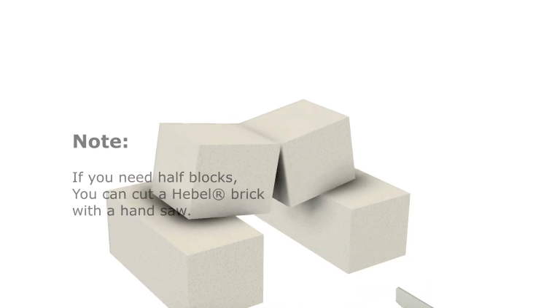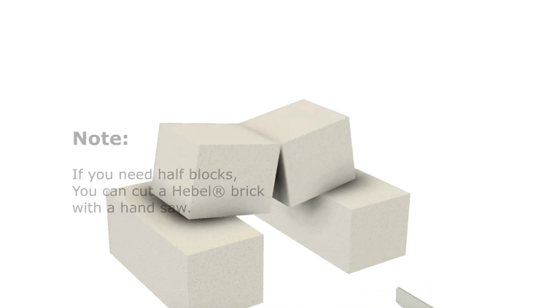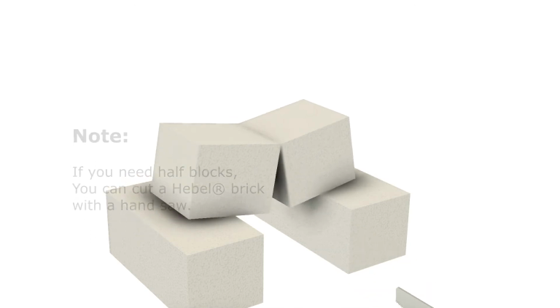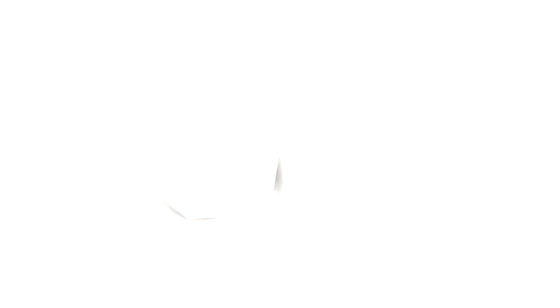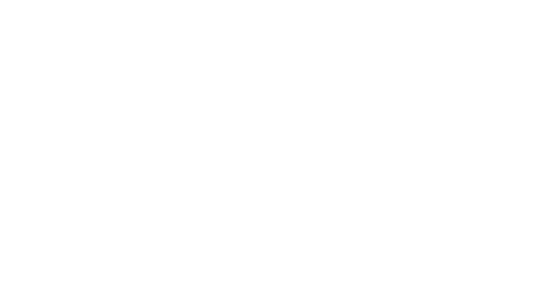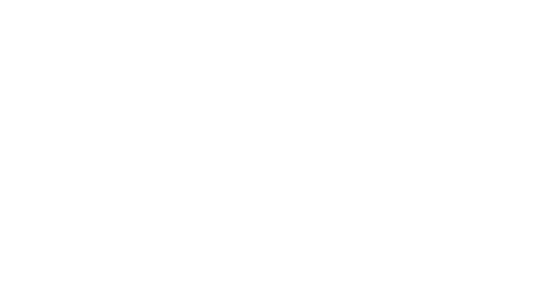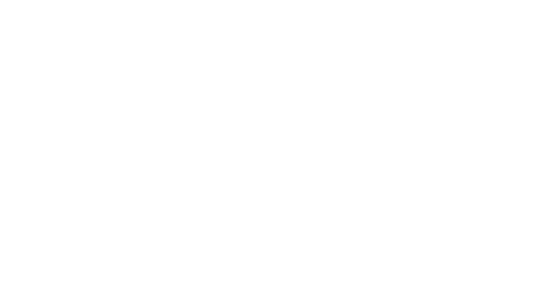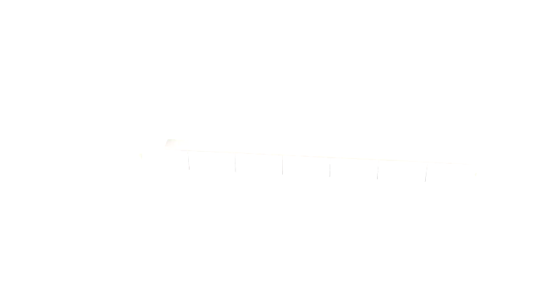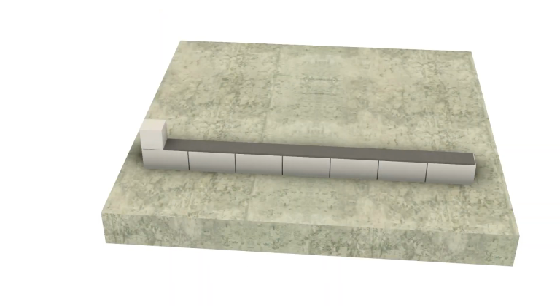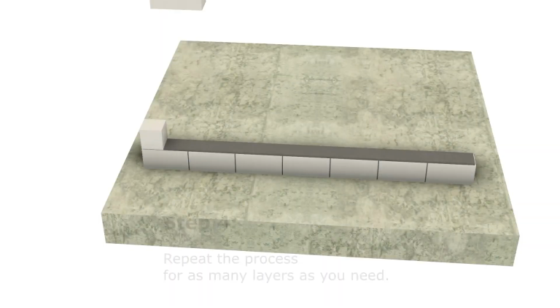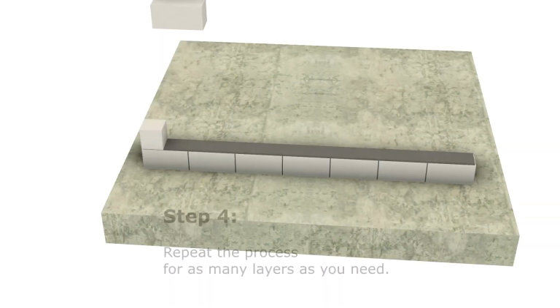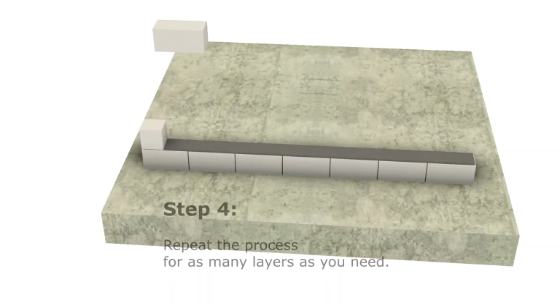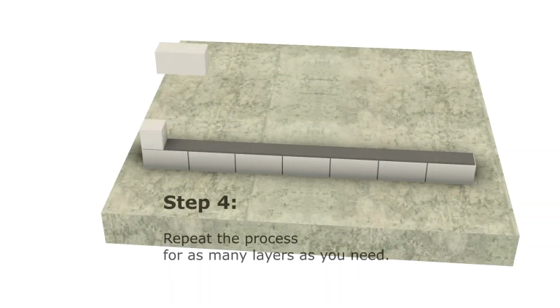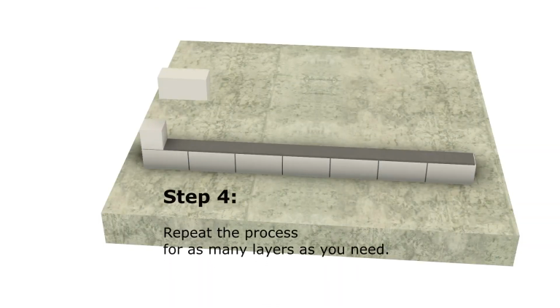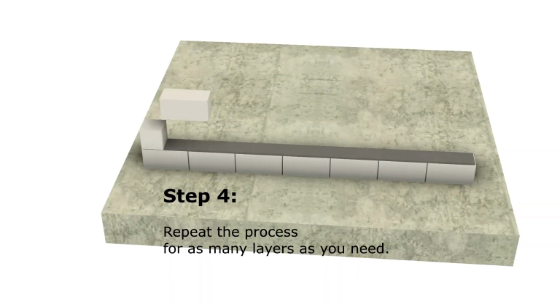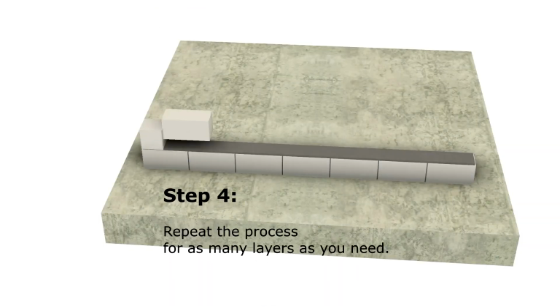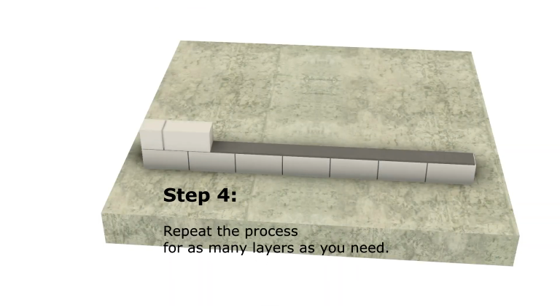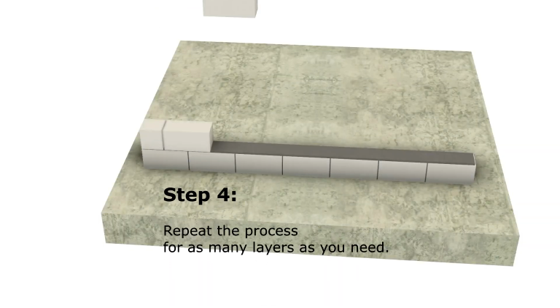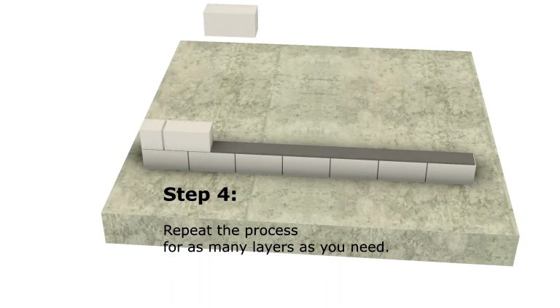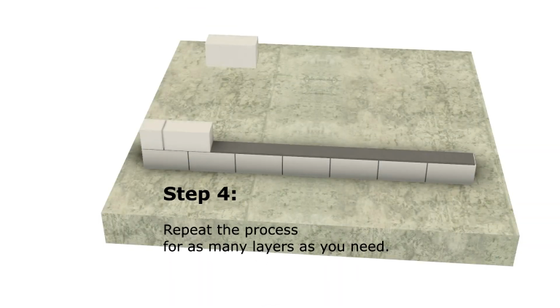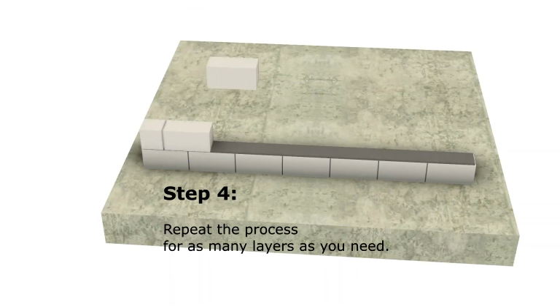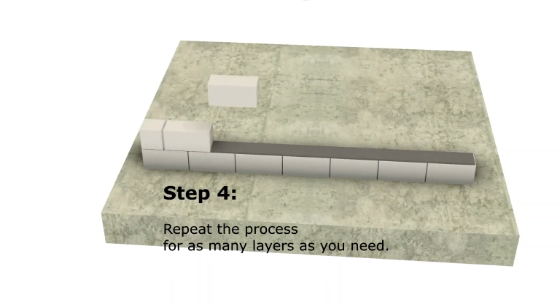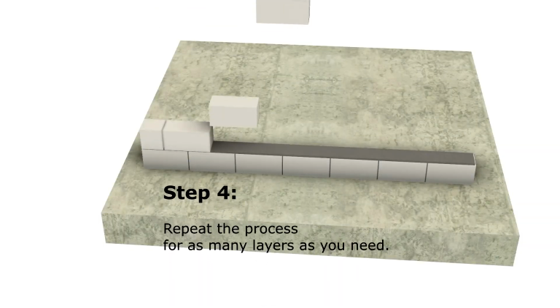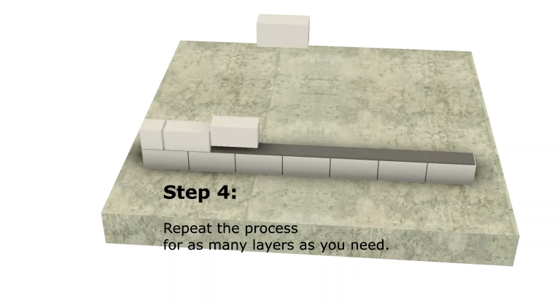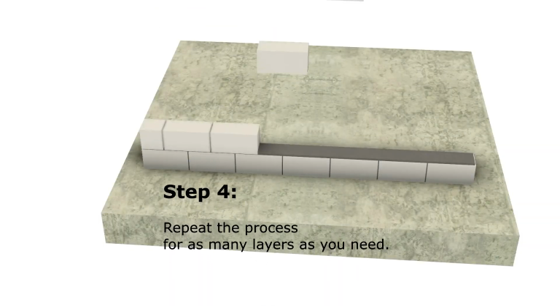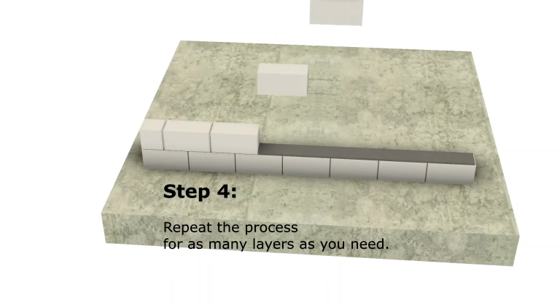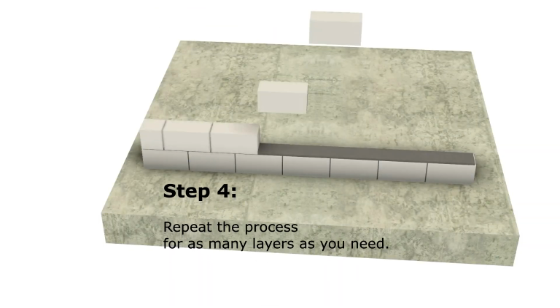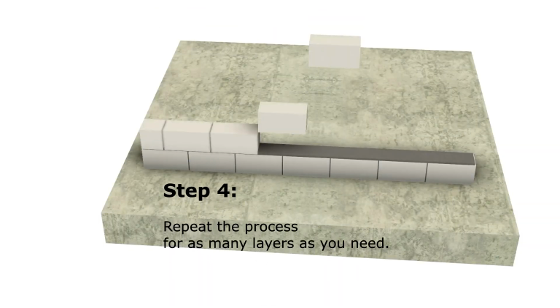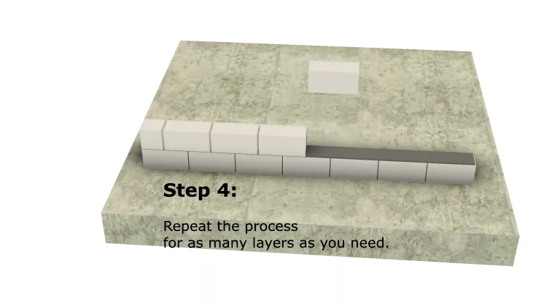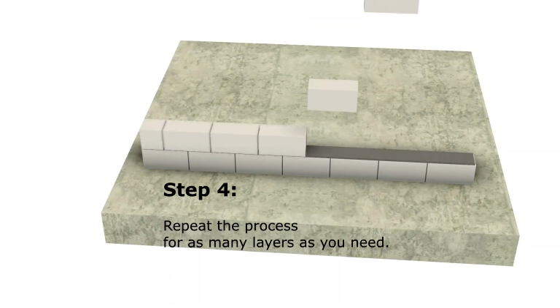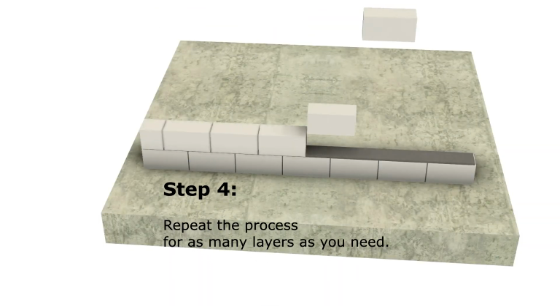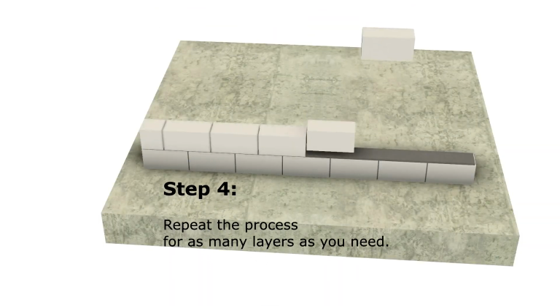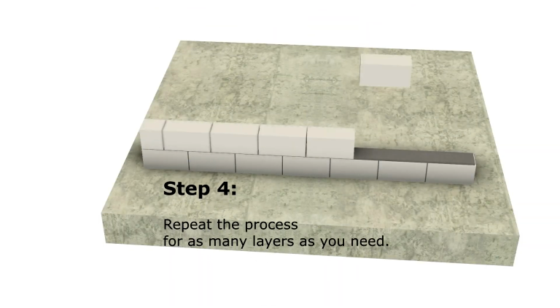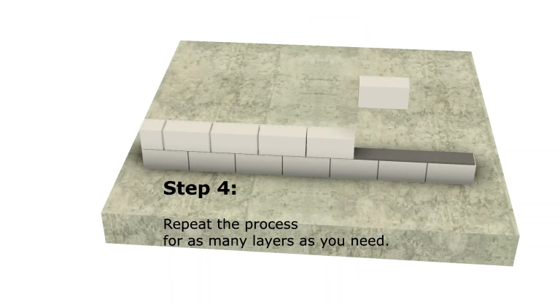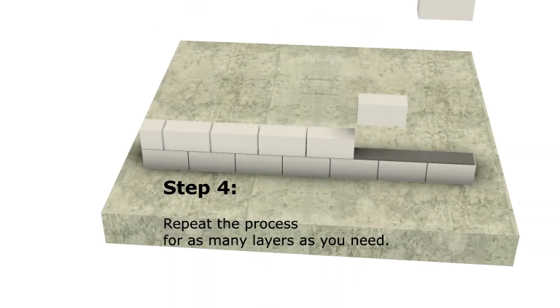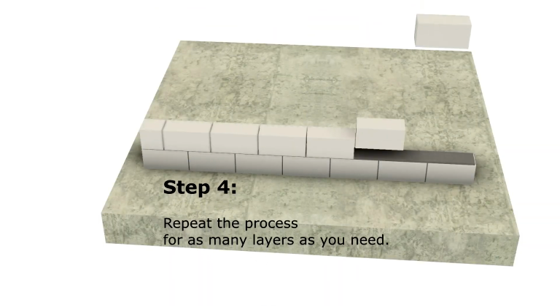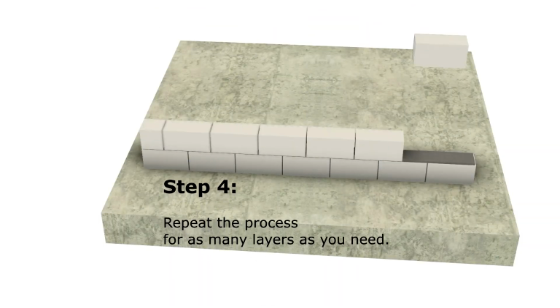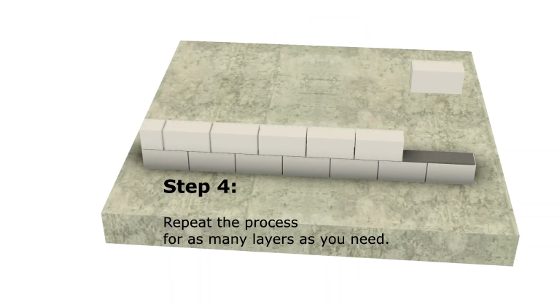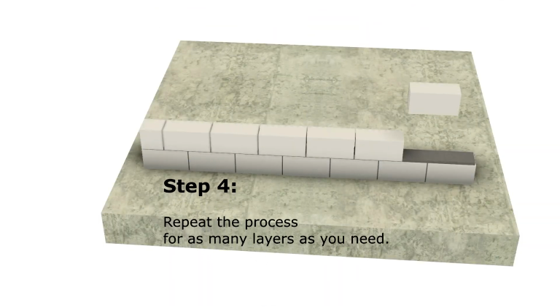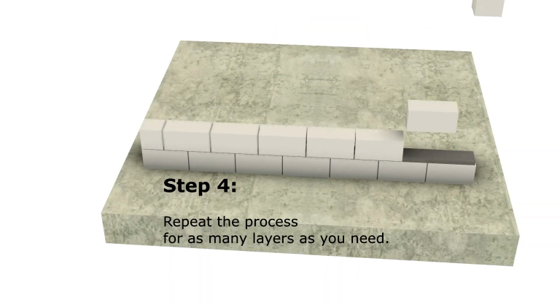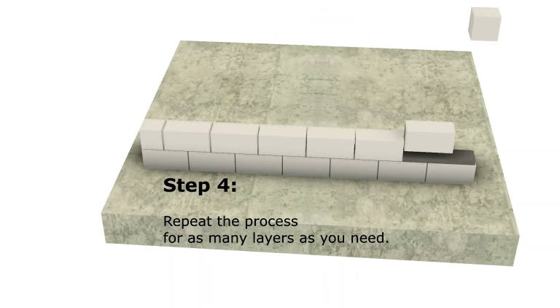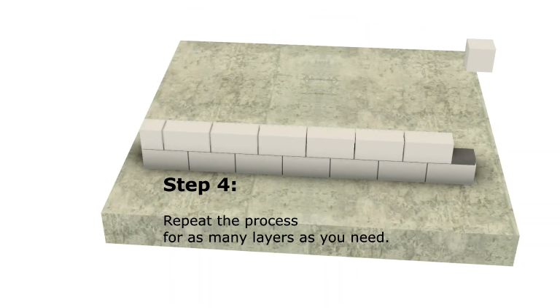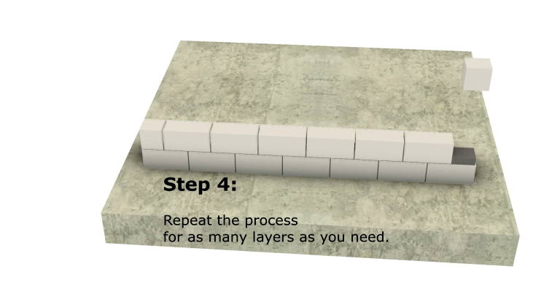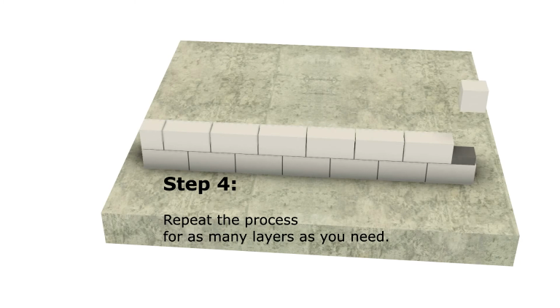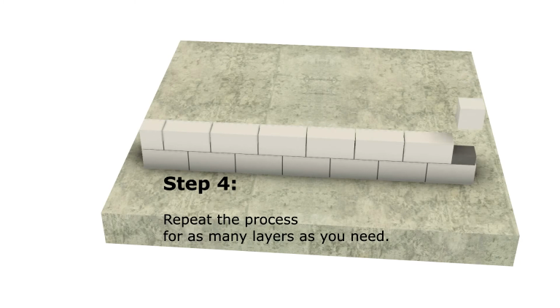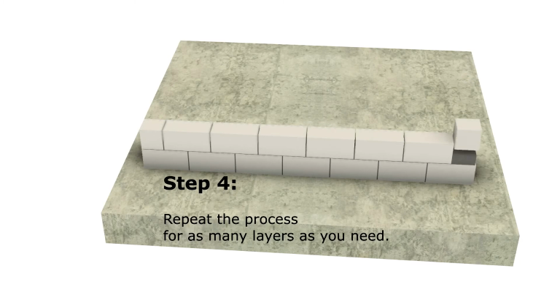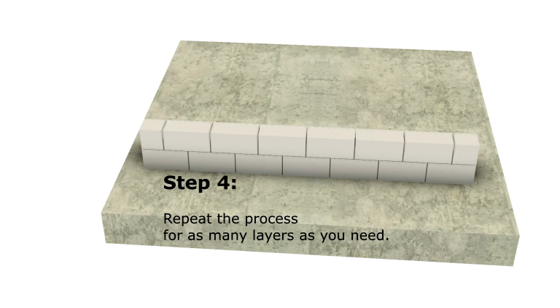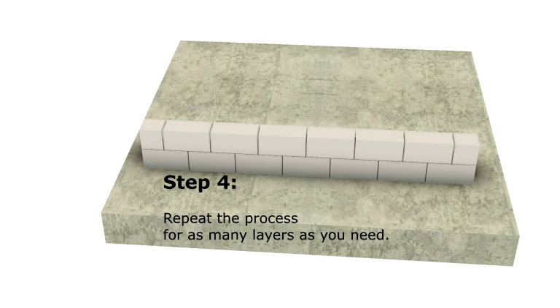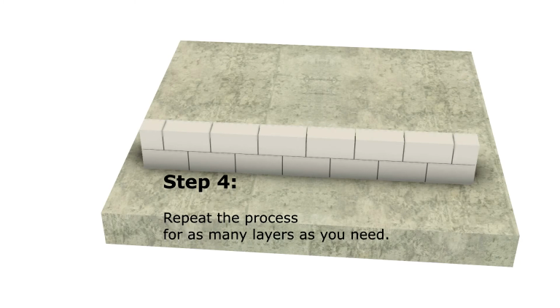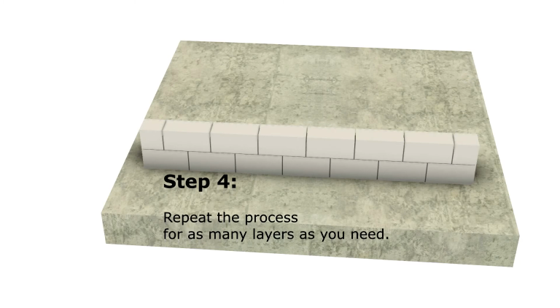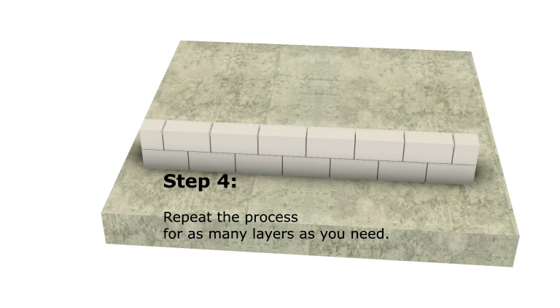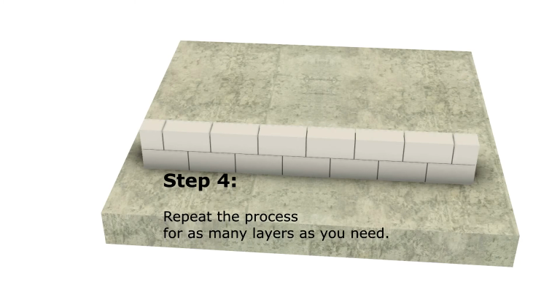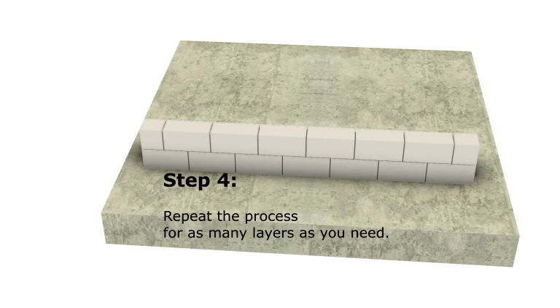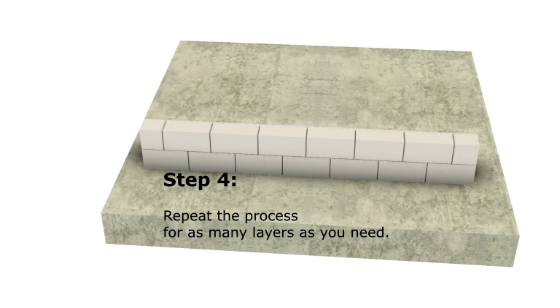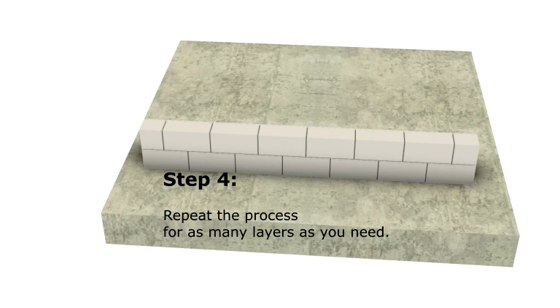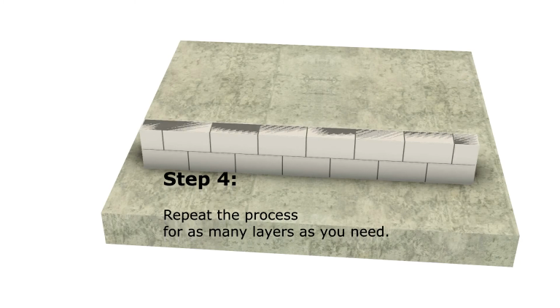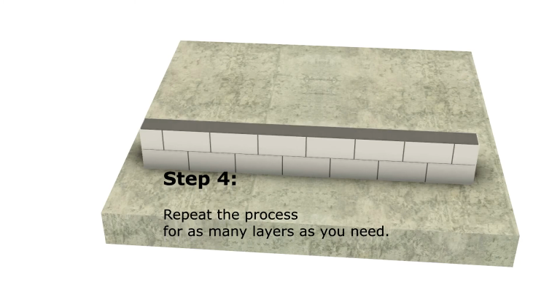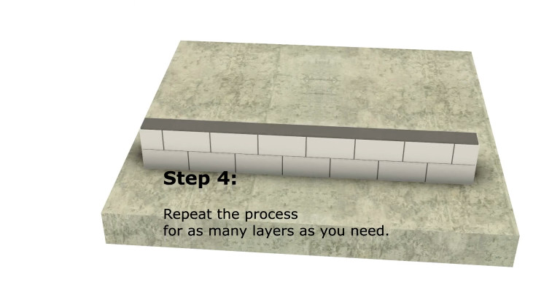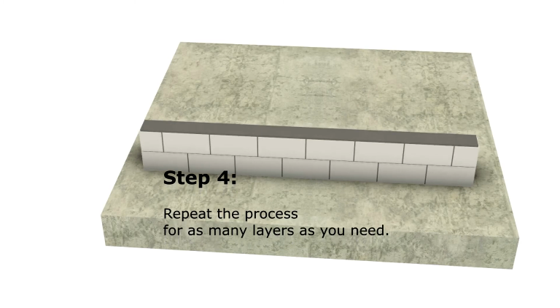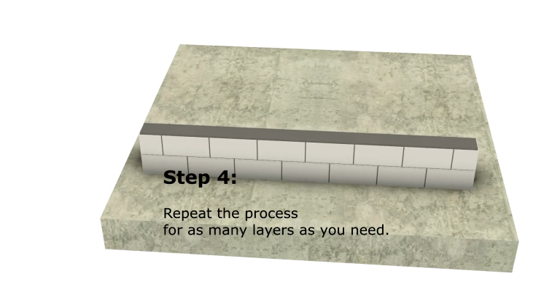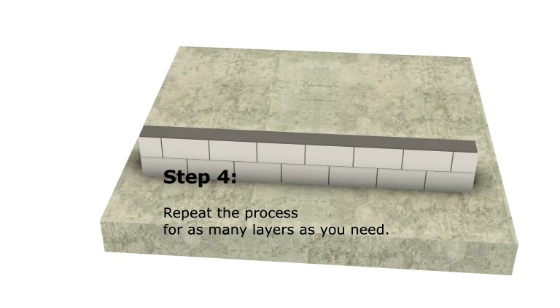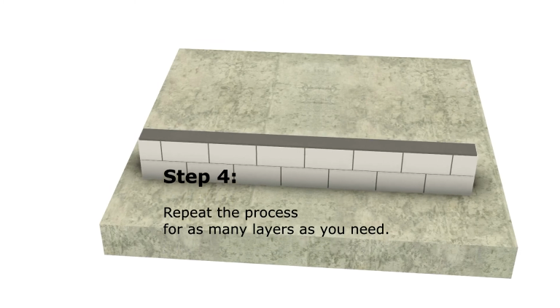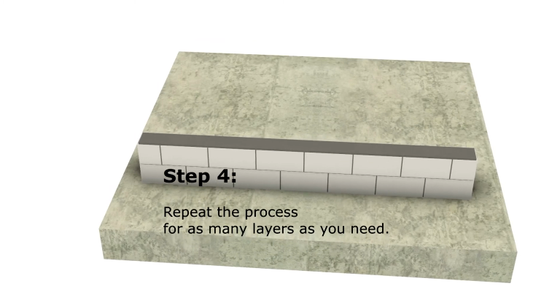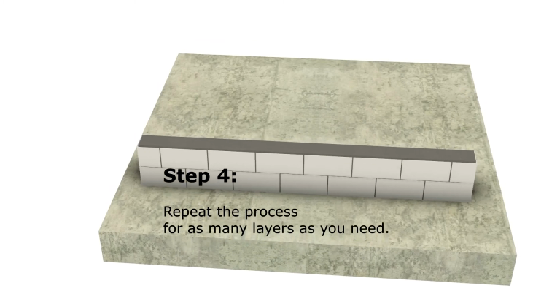Step 4. Repeat the process for as many layers as you need.